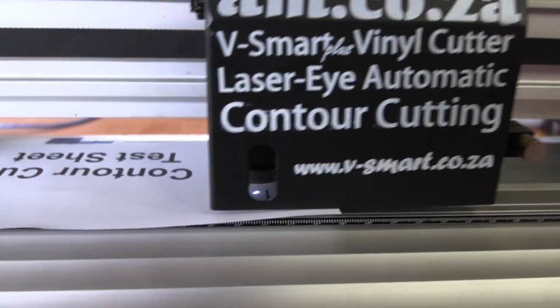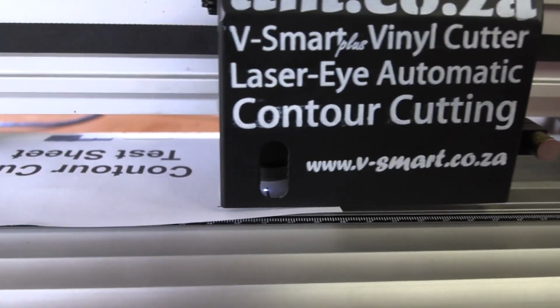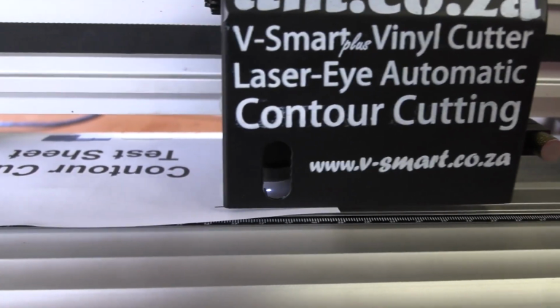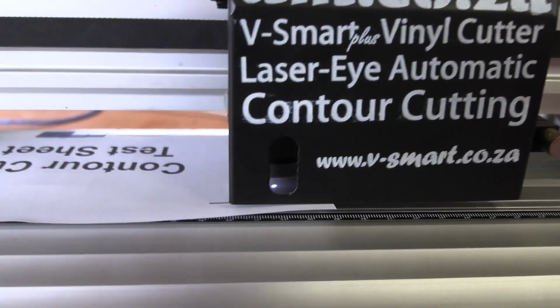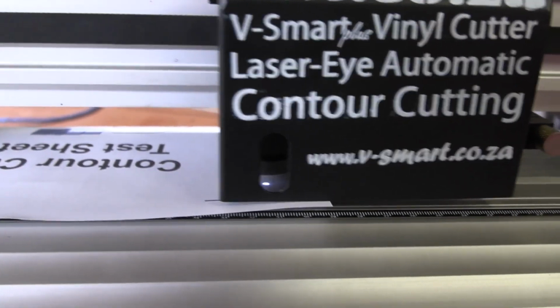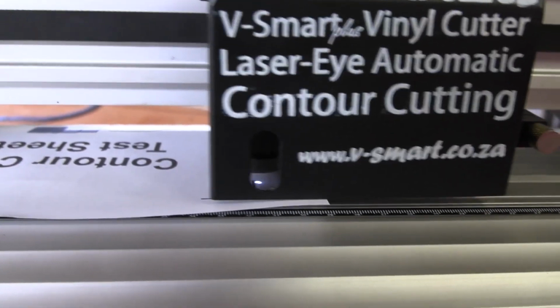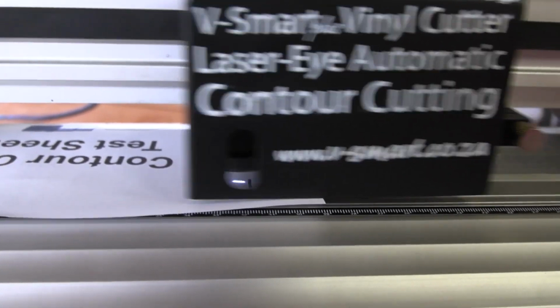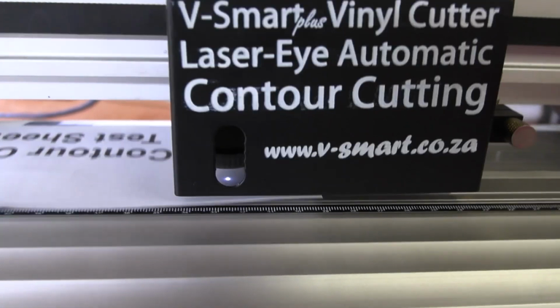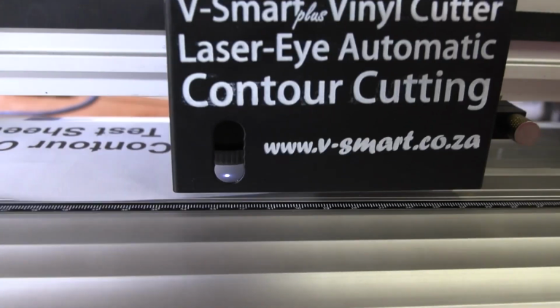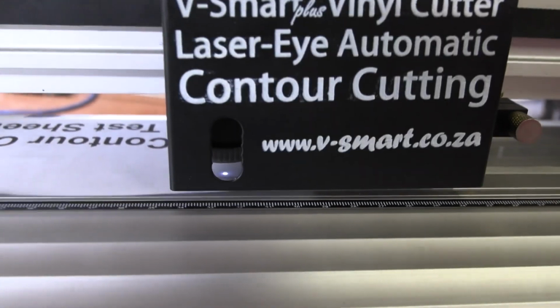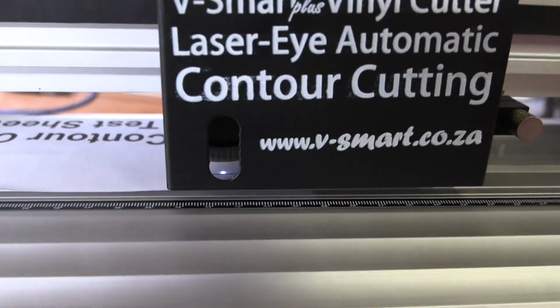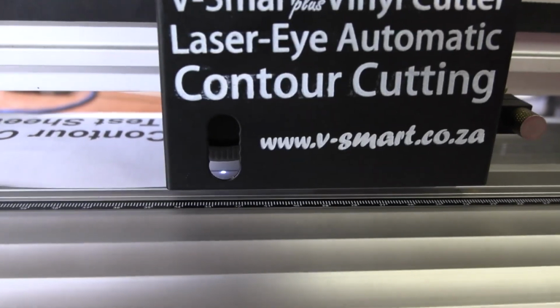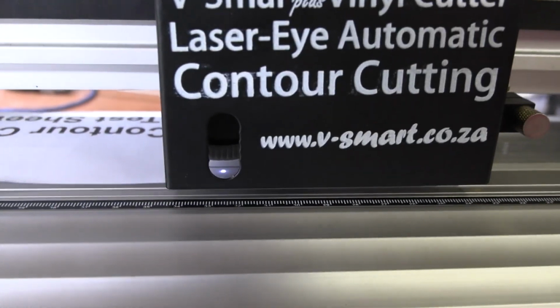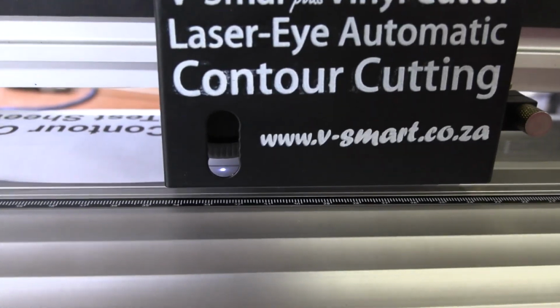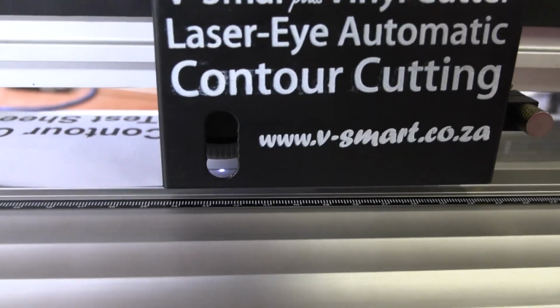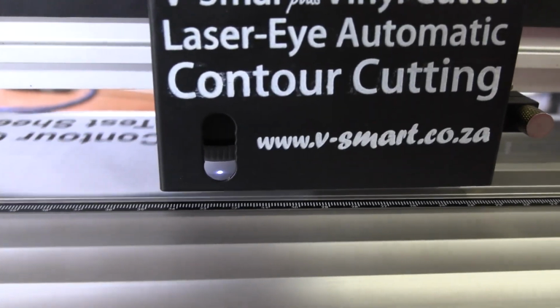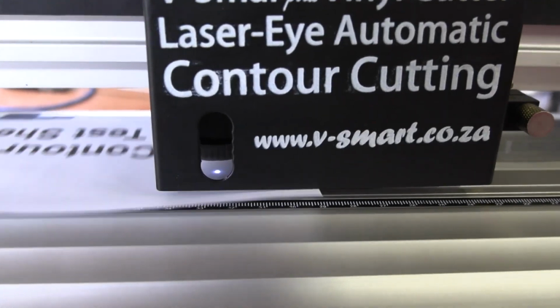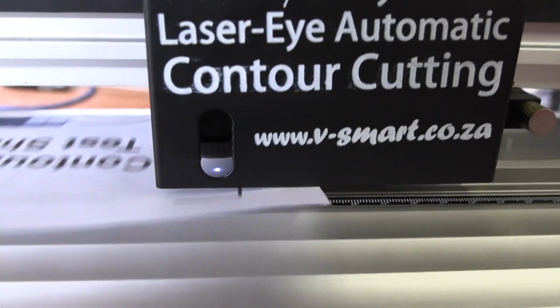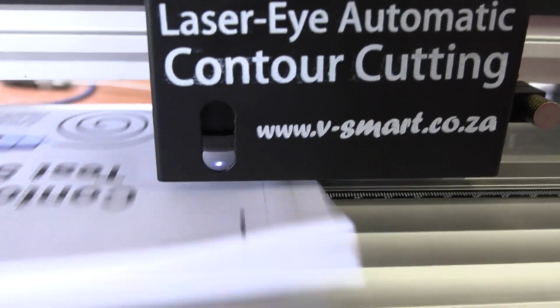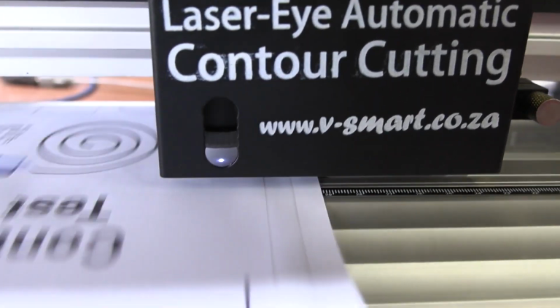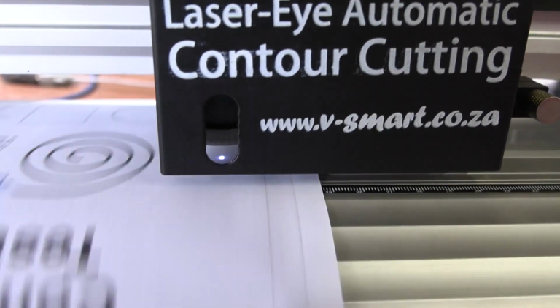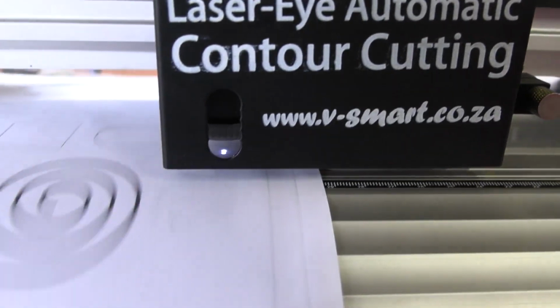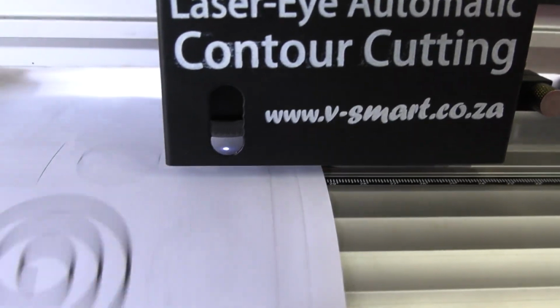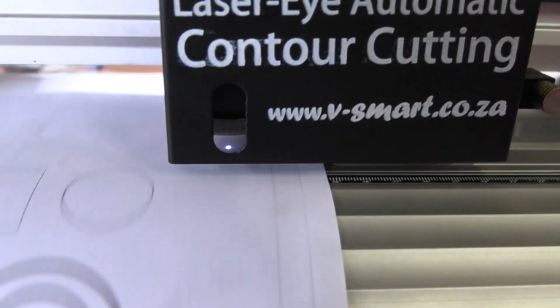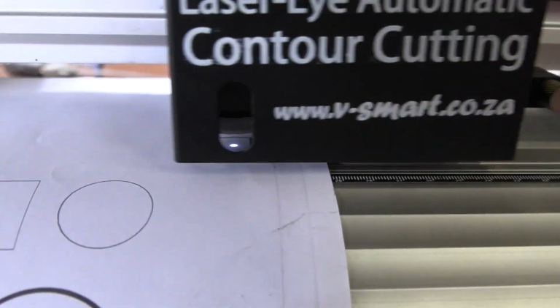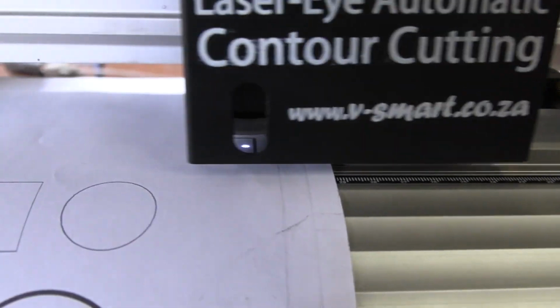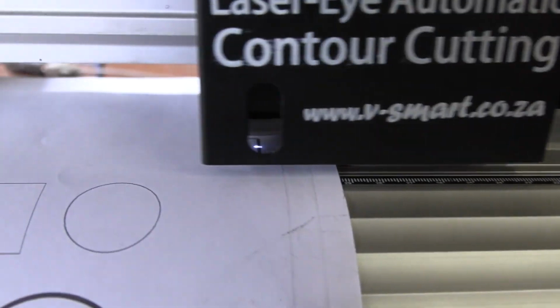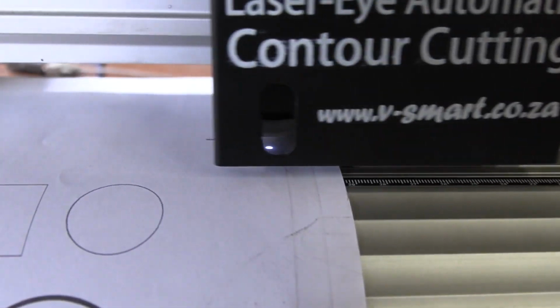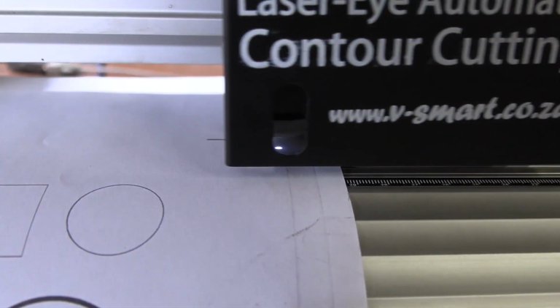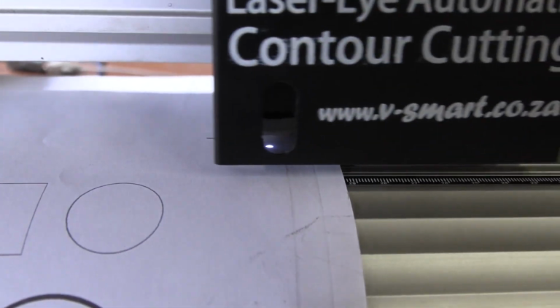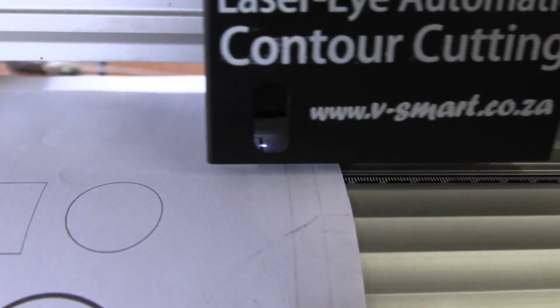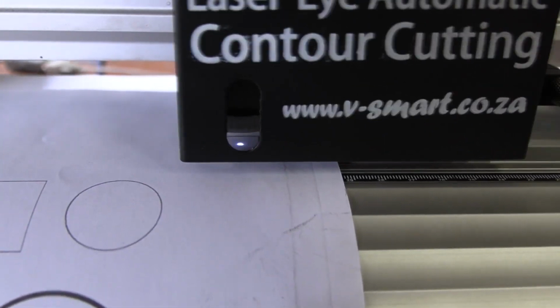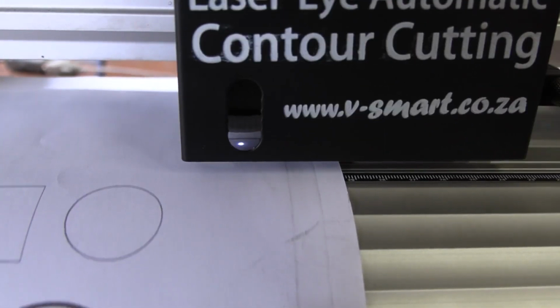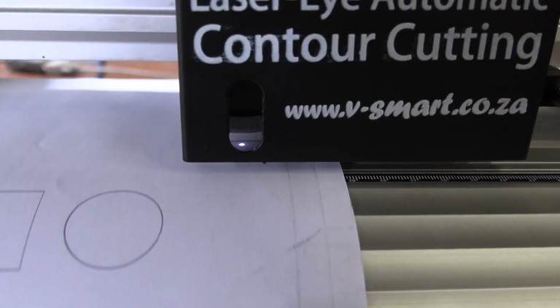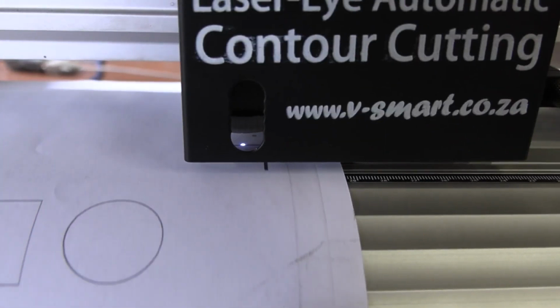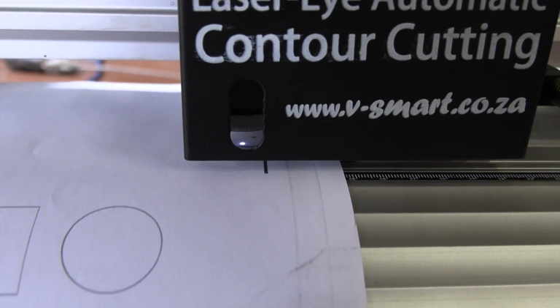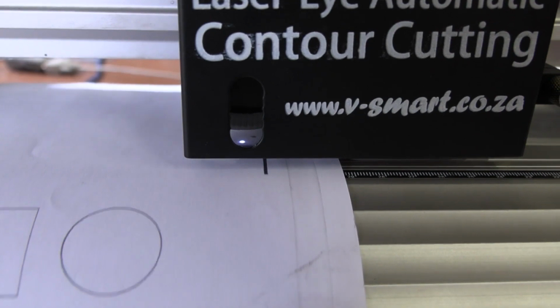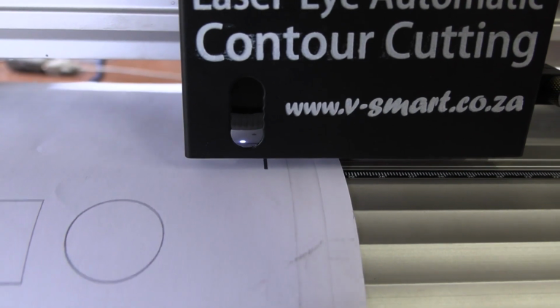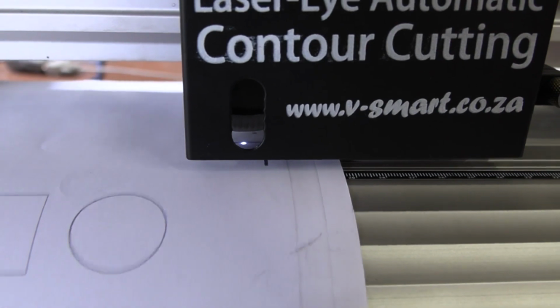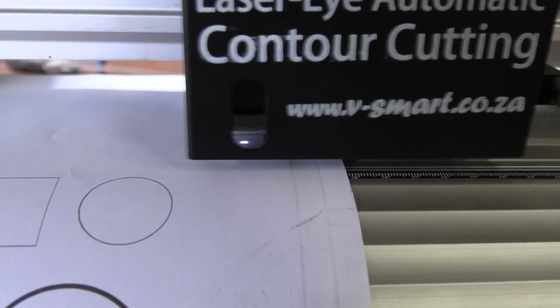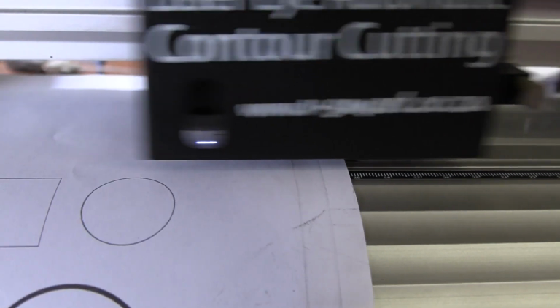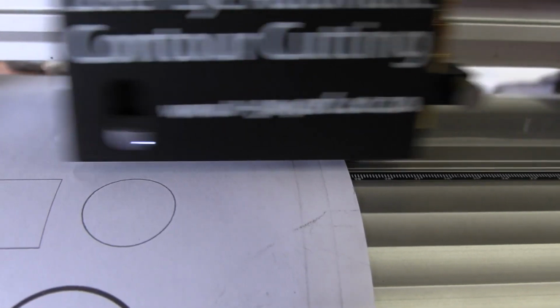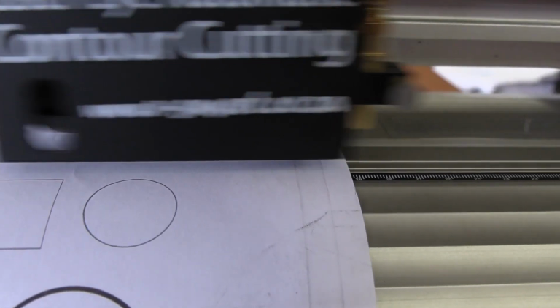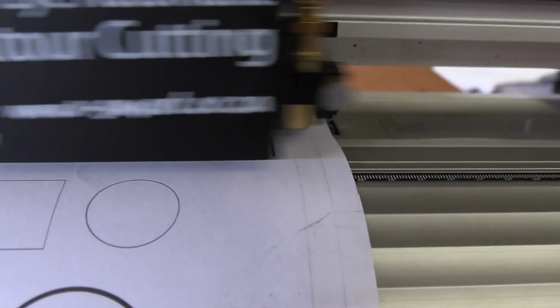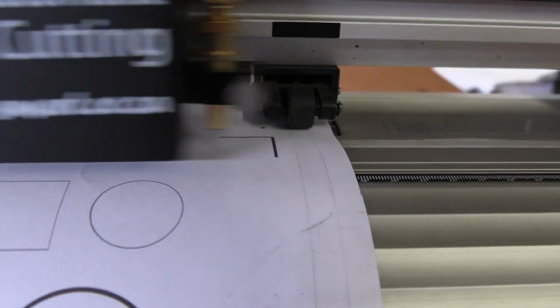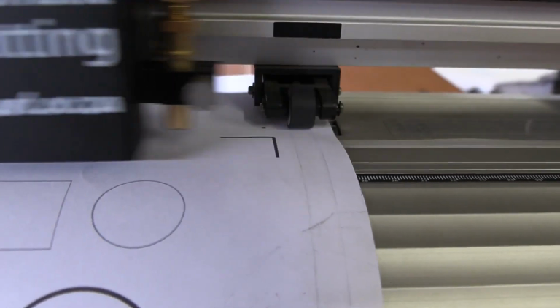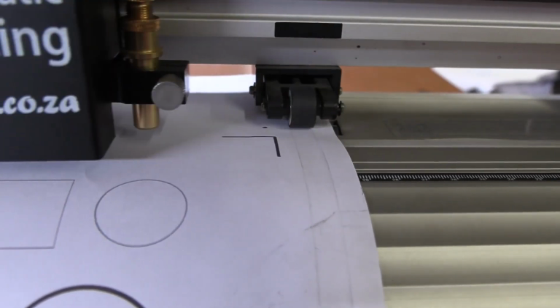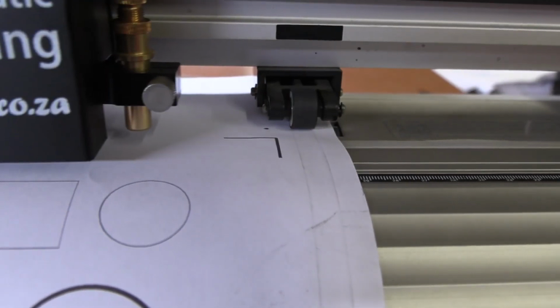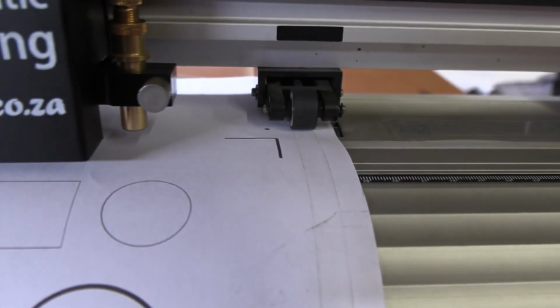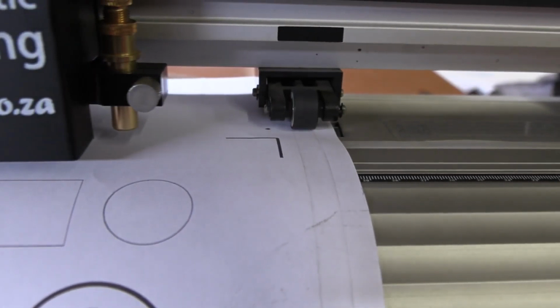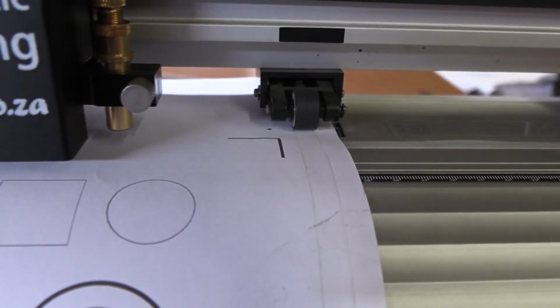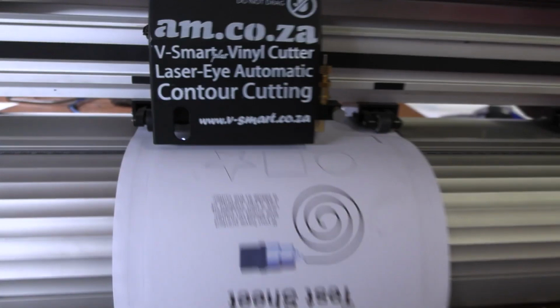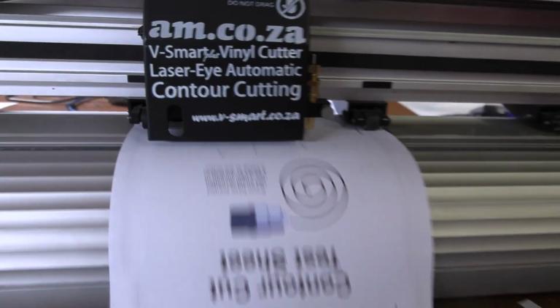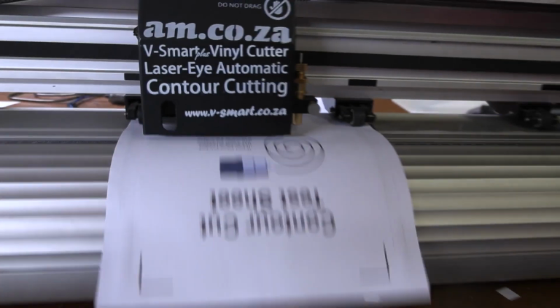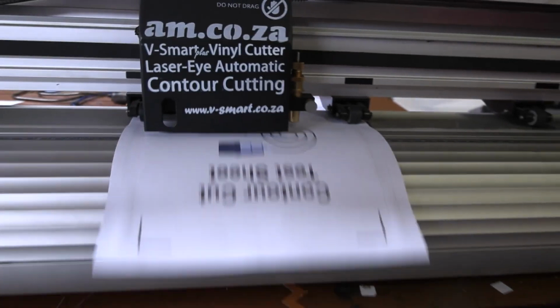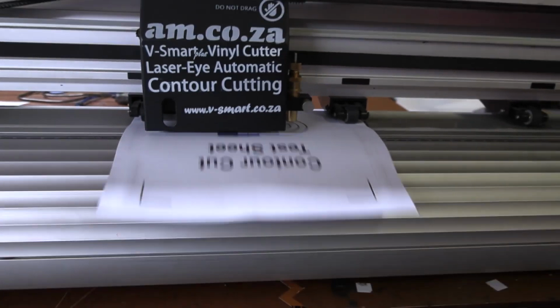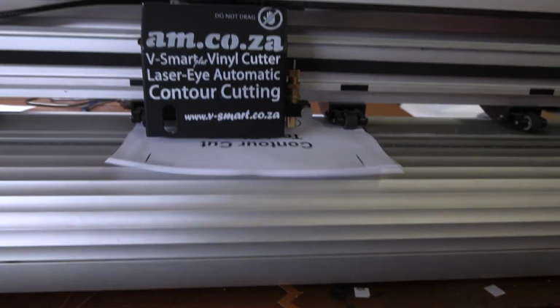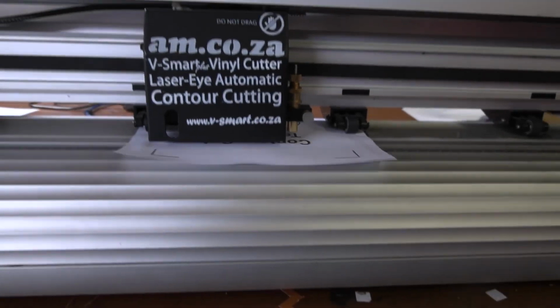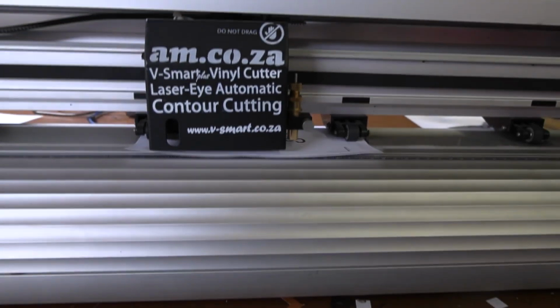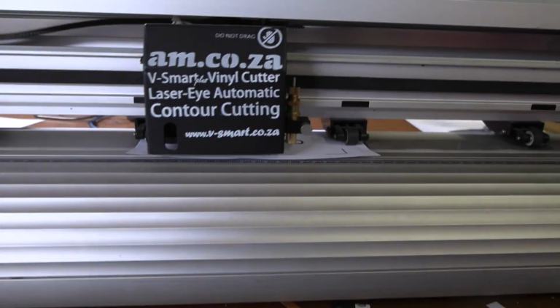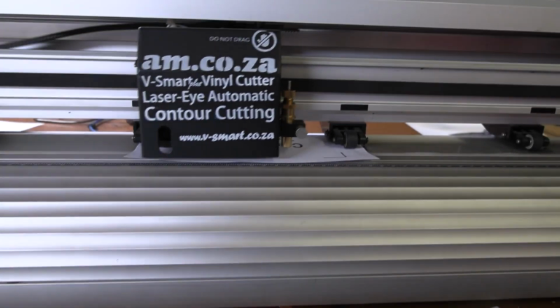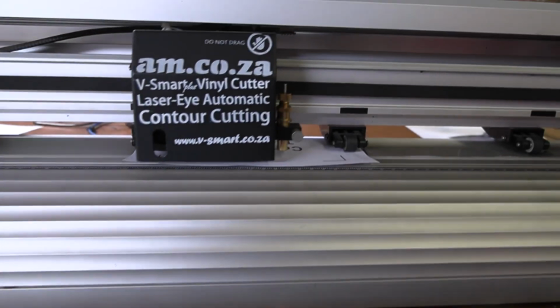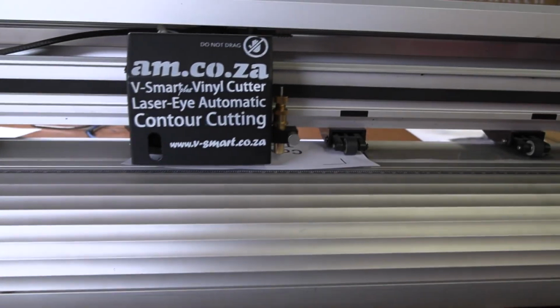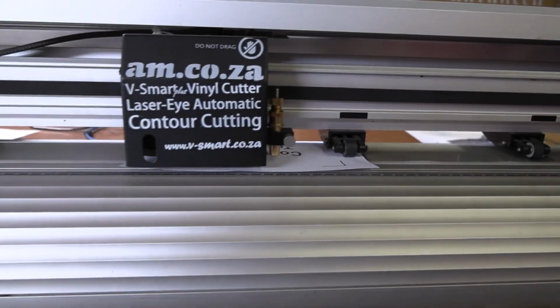The vinyl cutter will now pick up the first registration mark and then the other four and then start the cutting process.